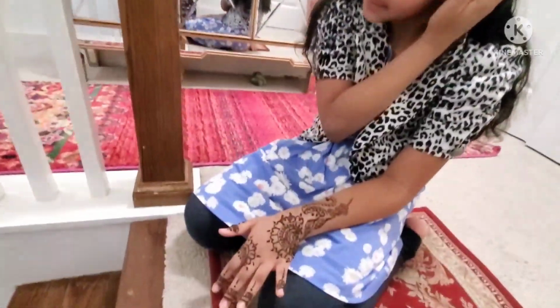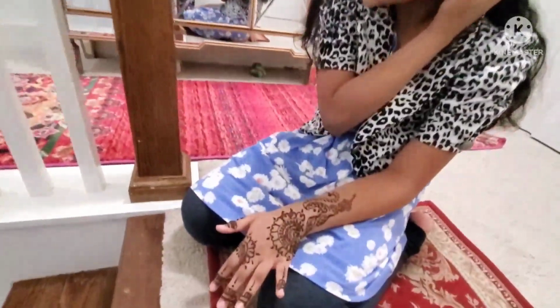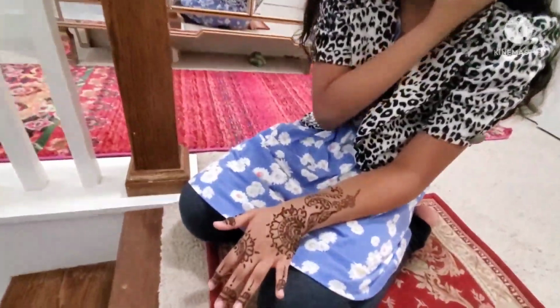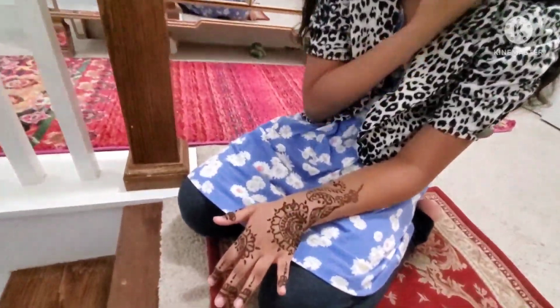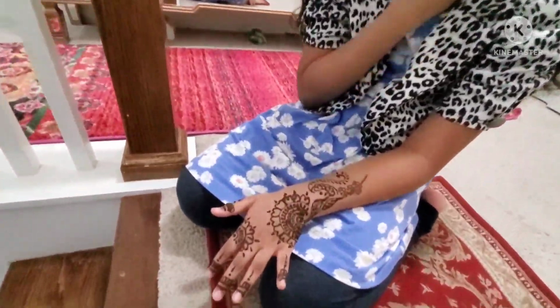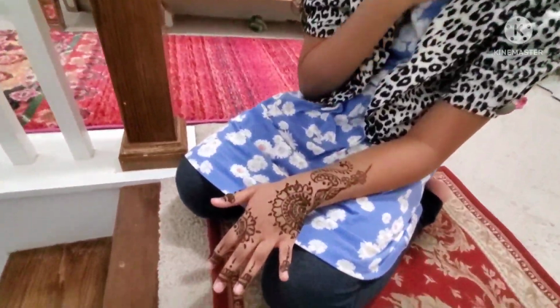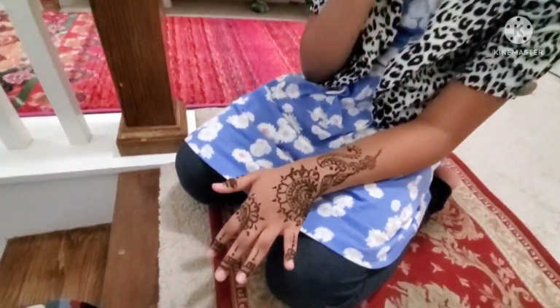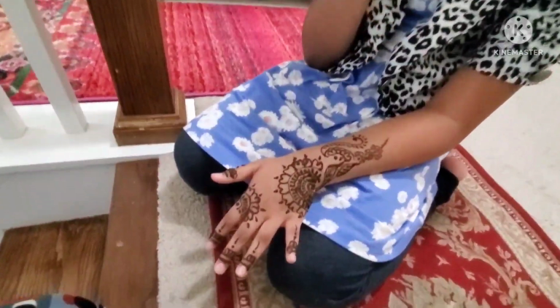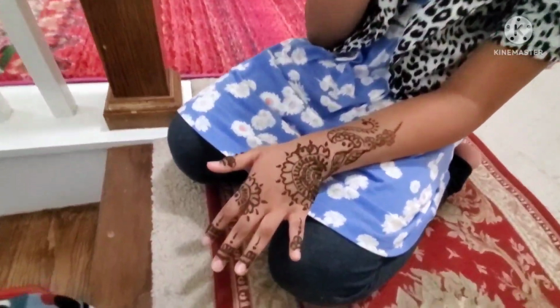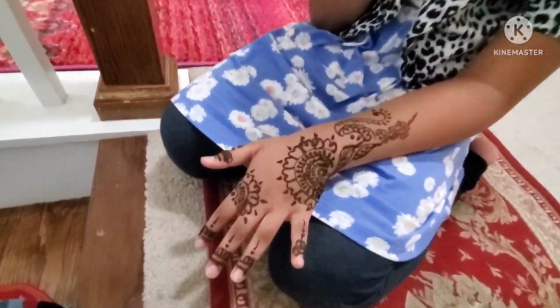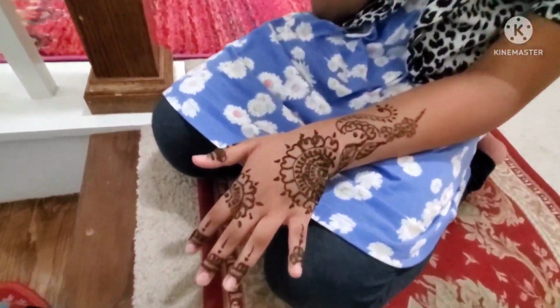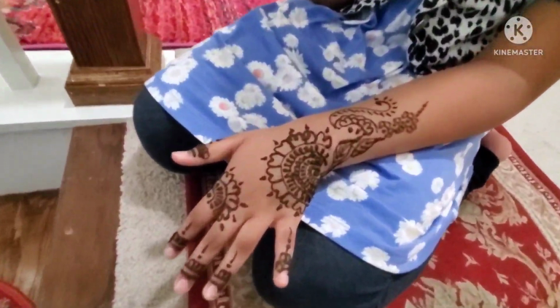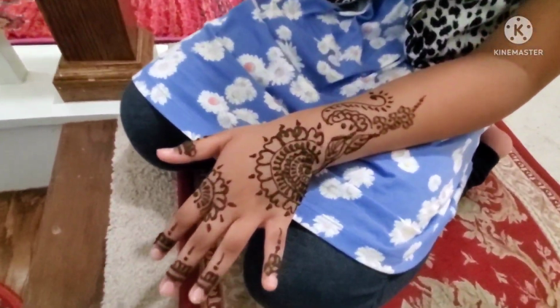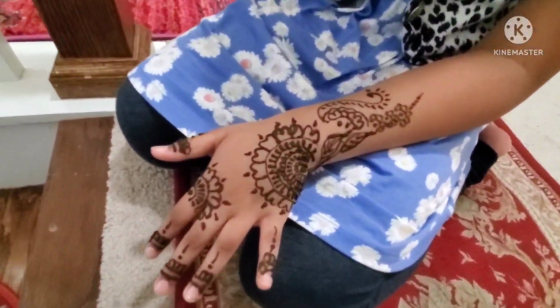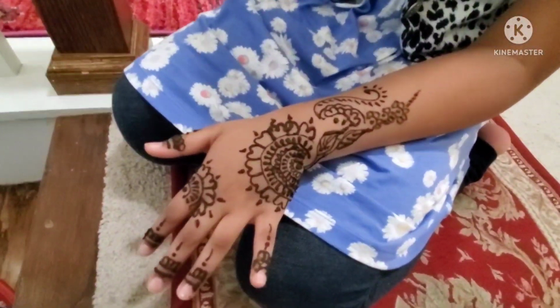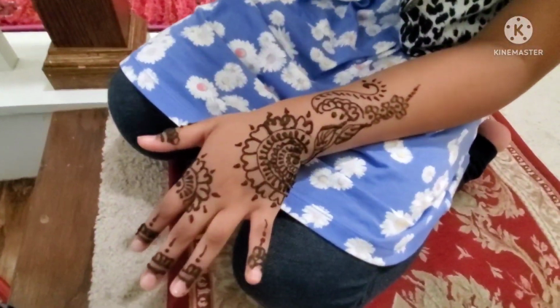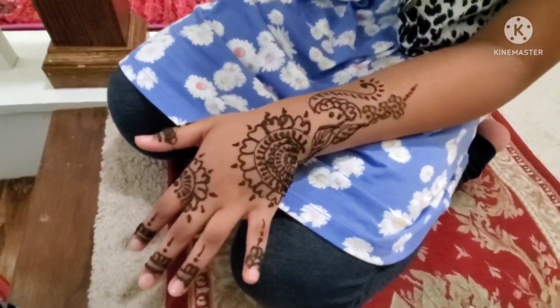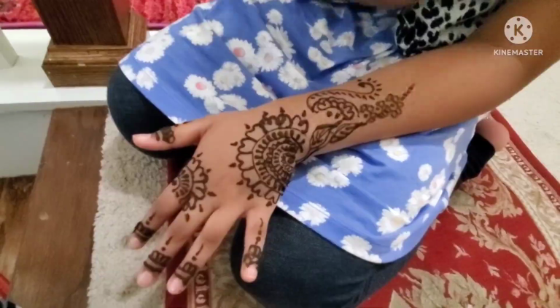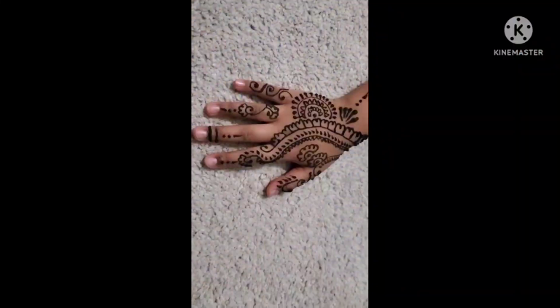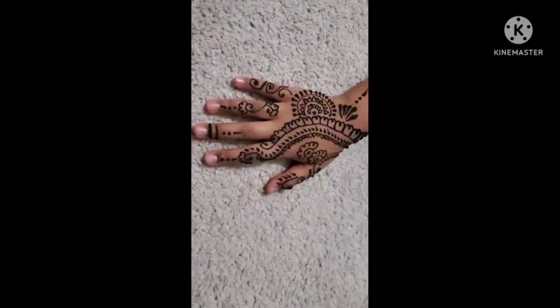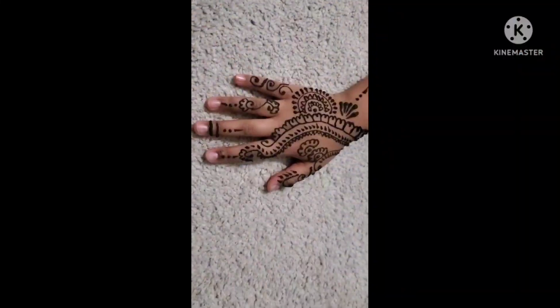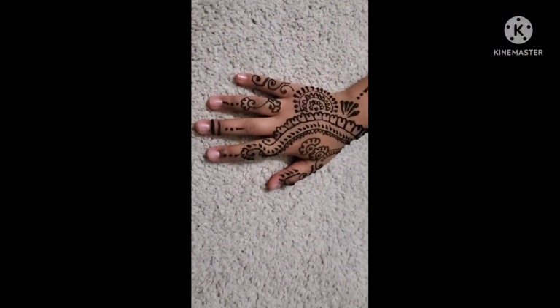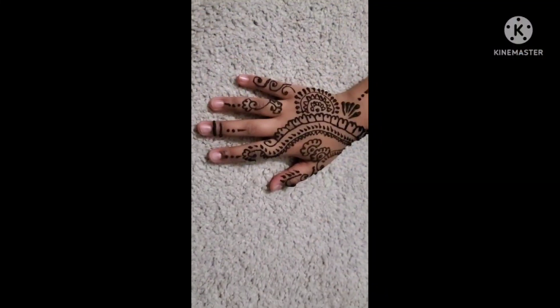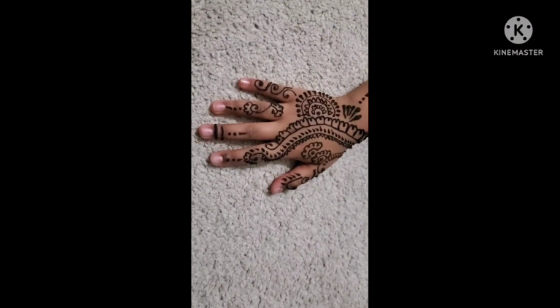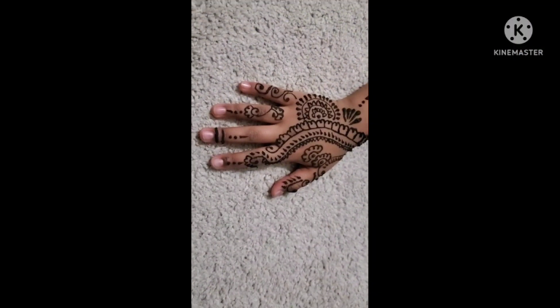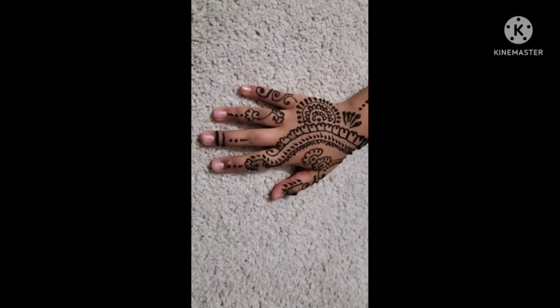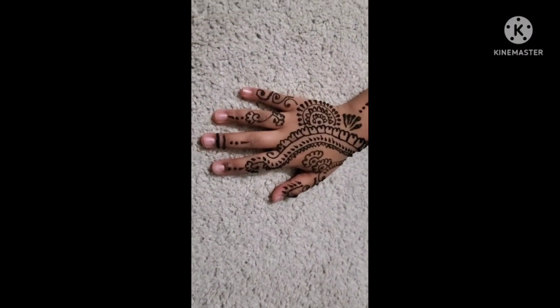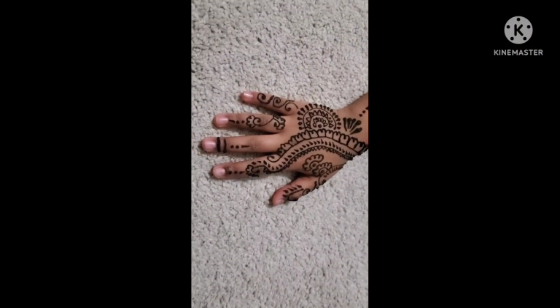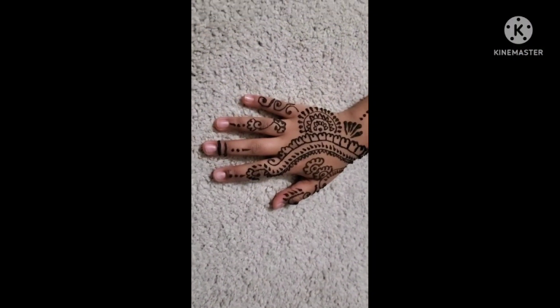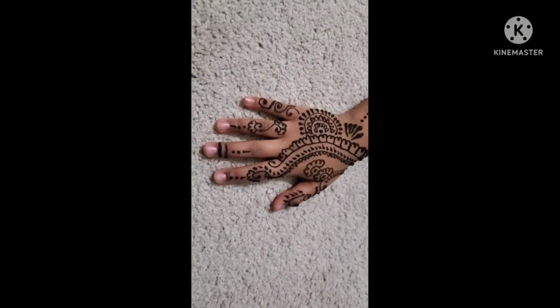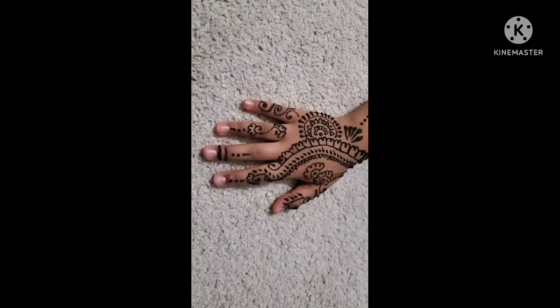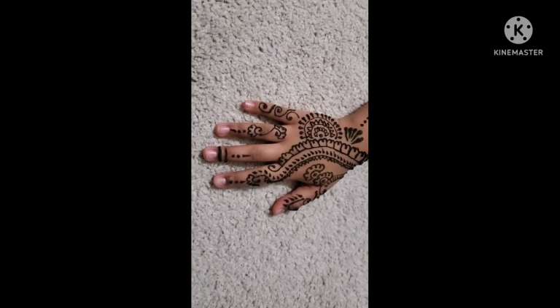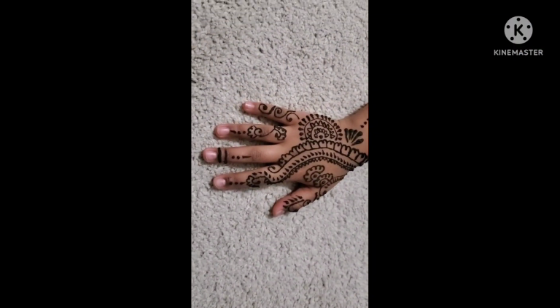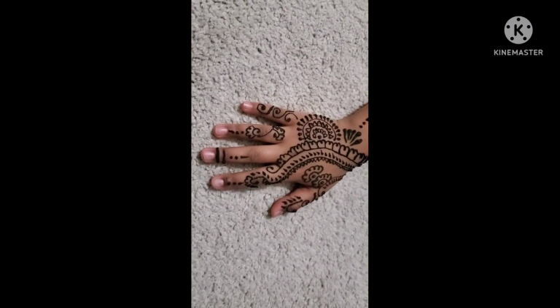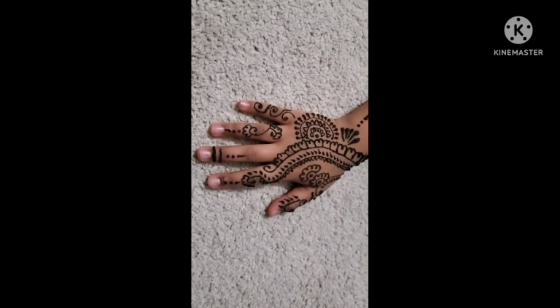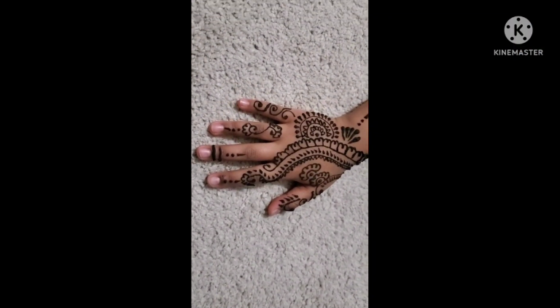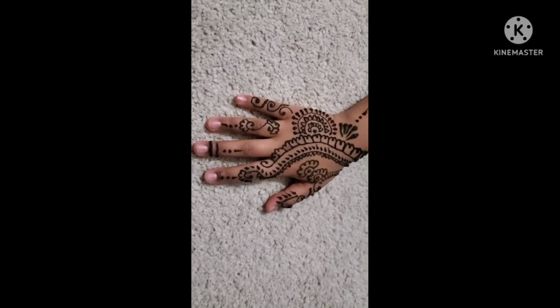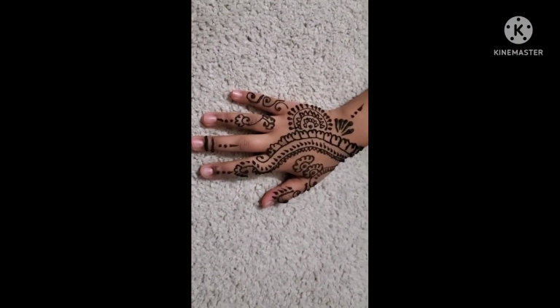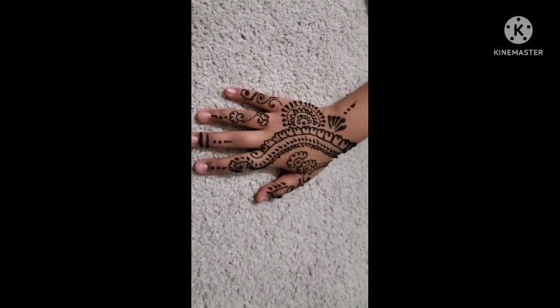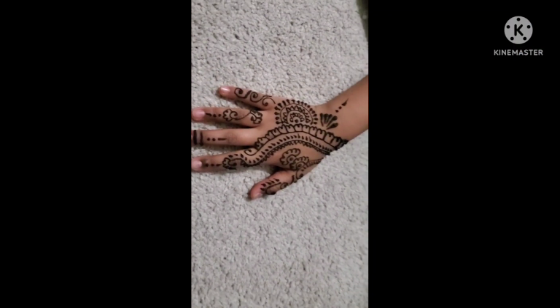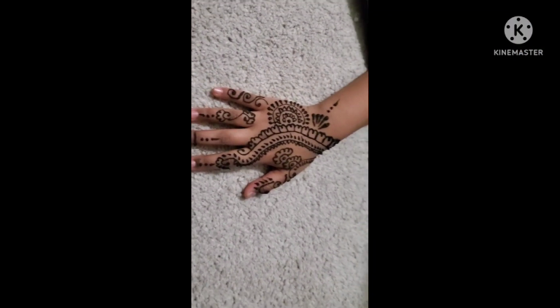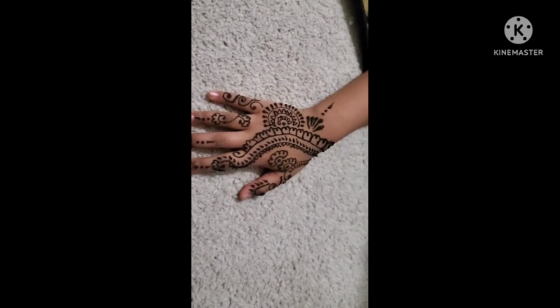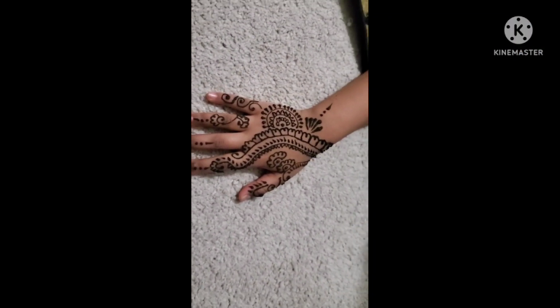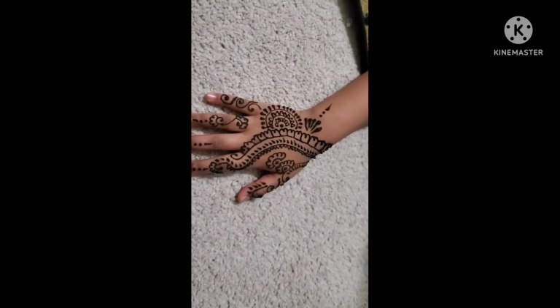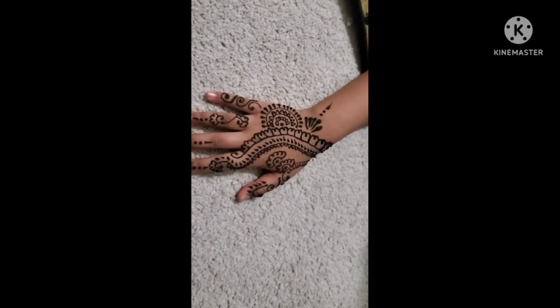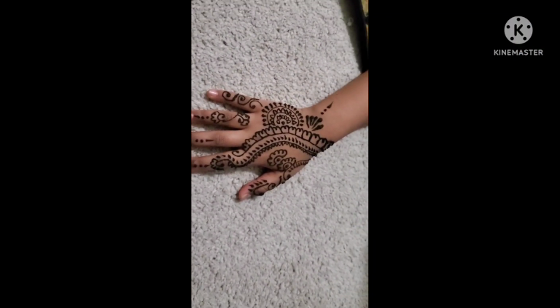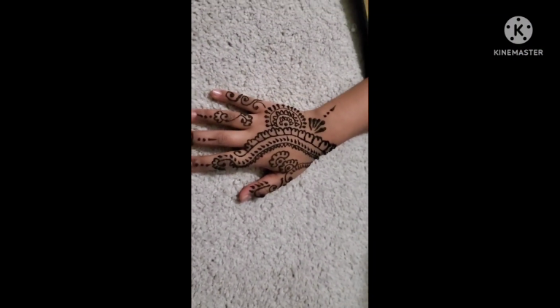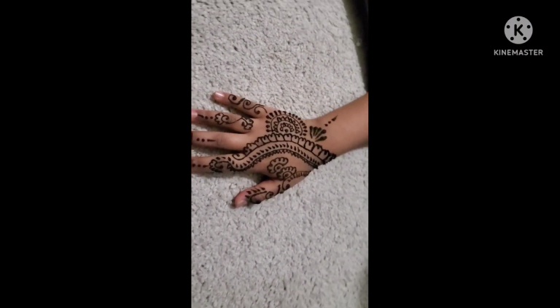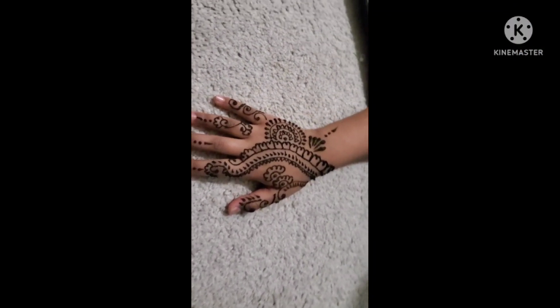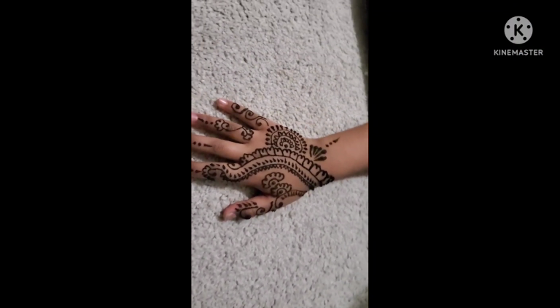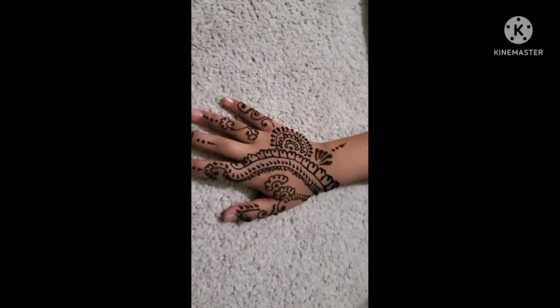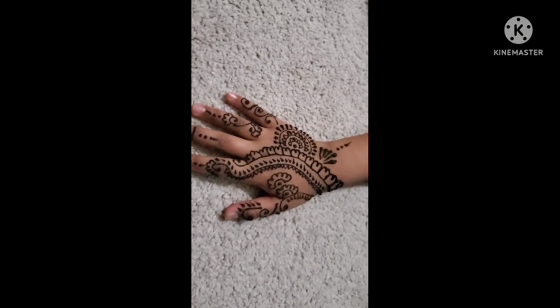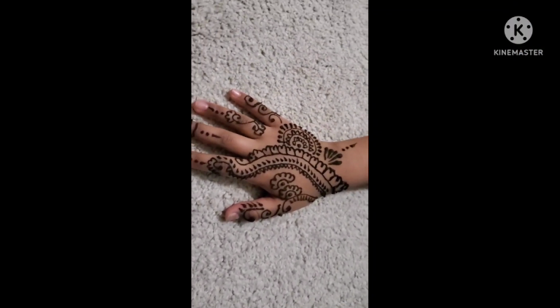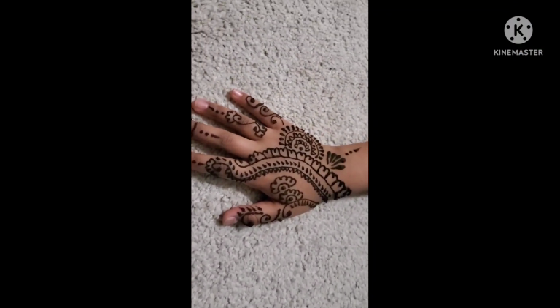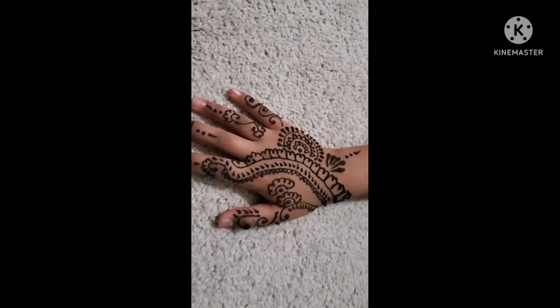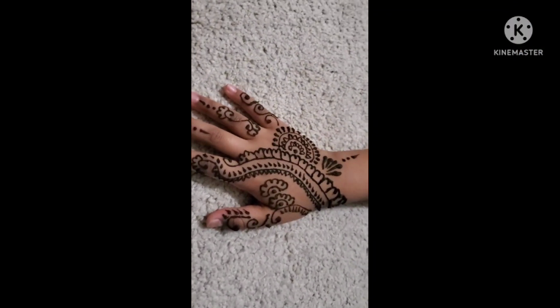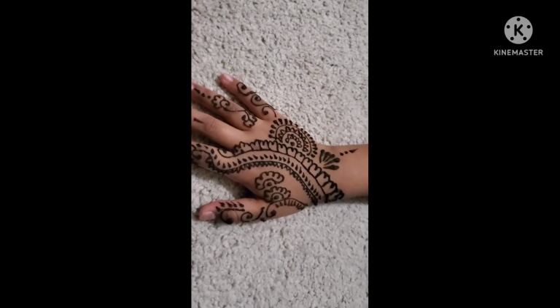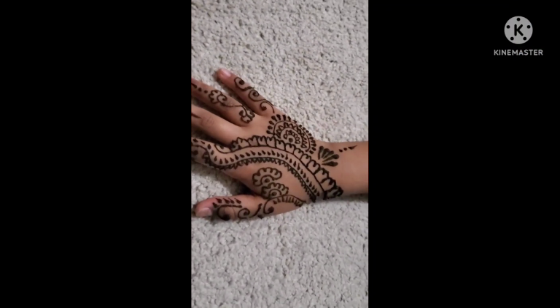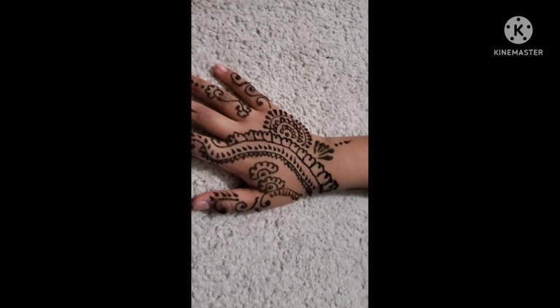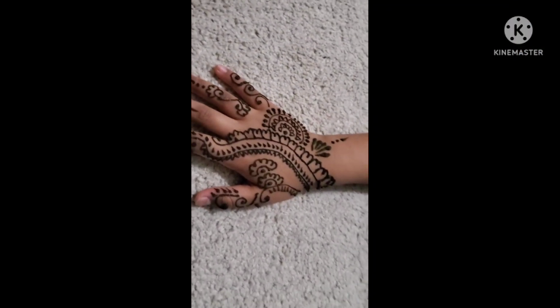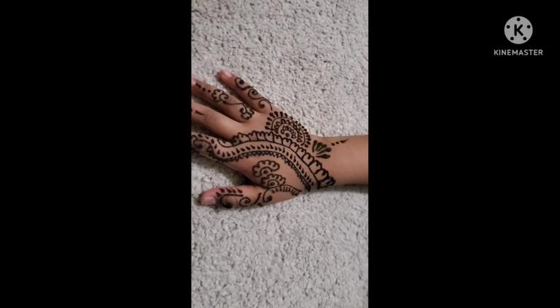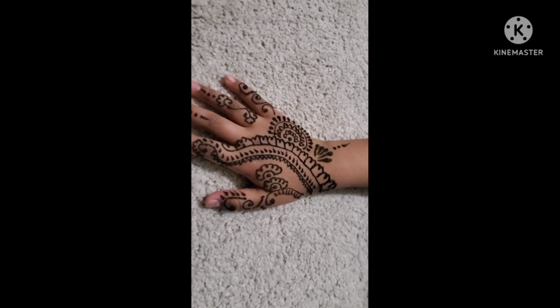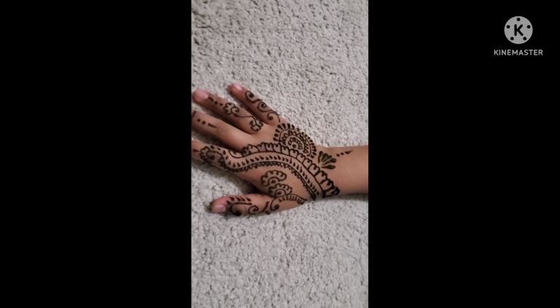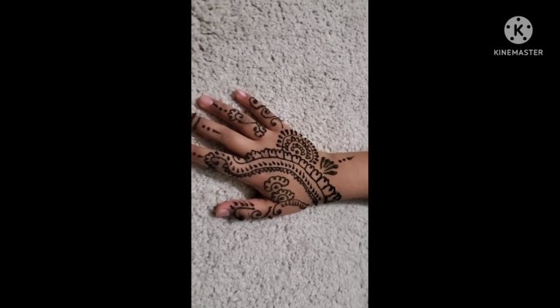Look at my other hand, guys. Look how fast she put it. It's amazing.